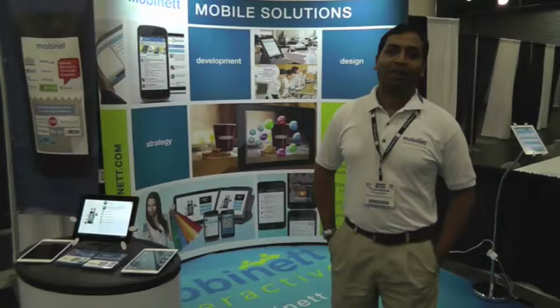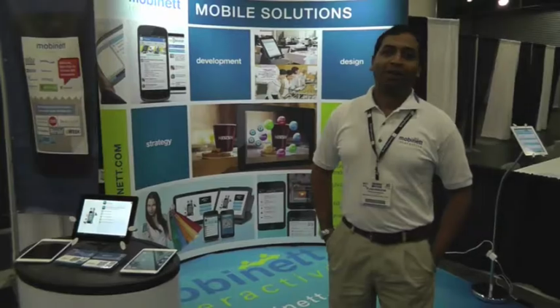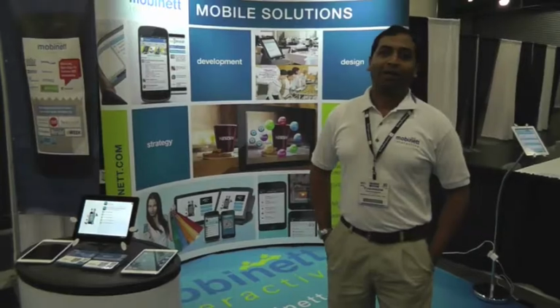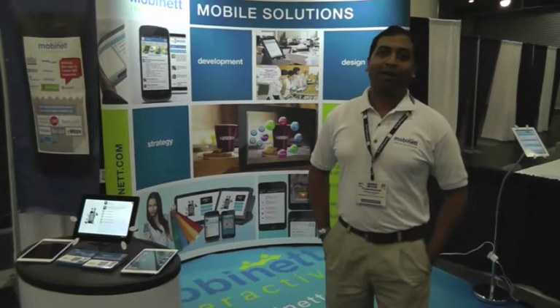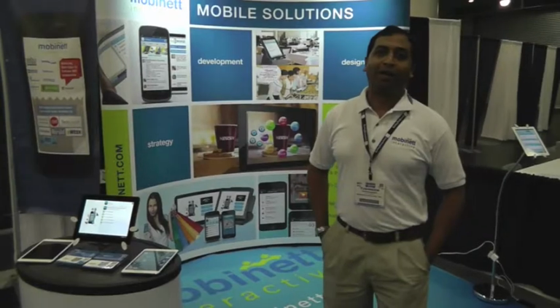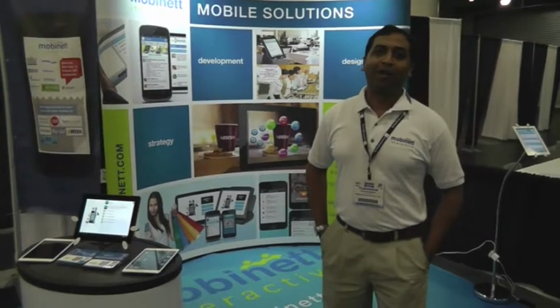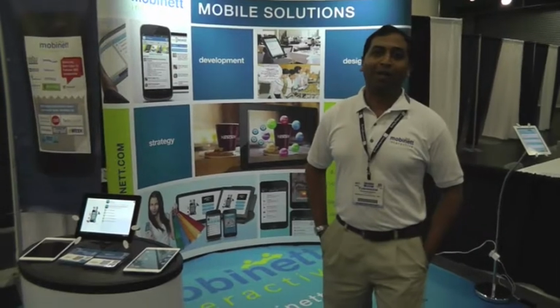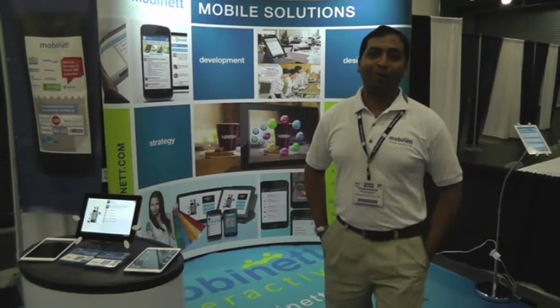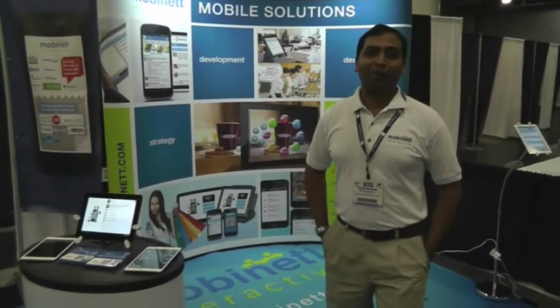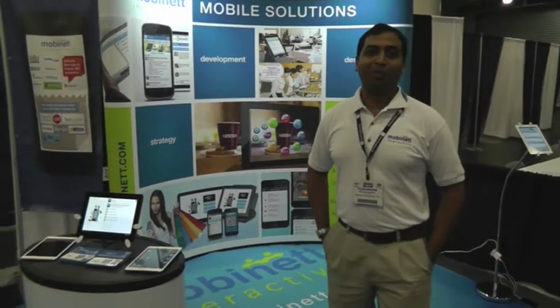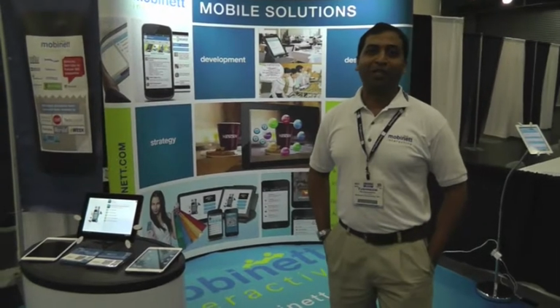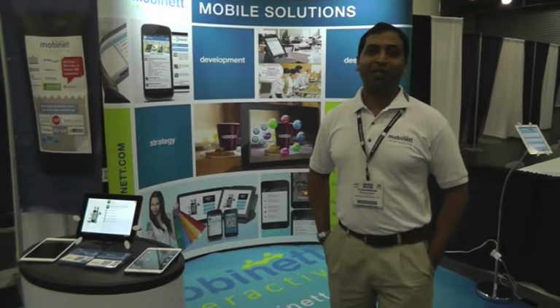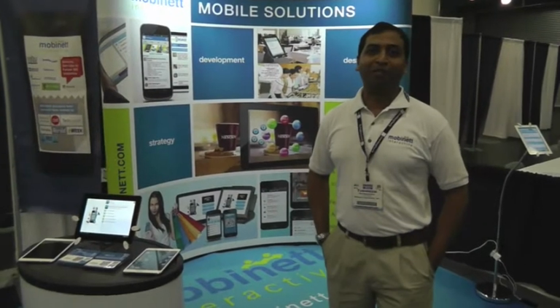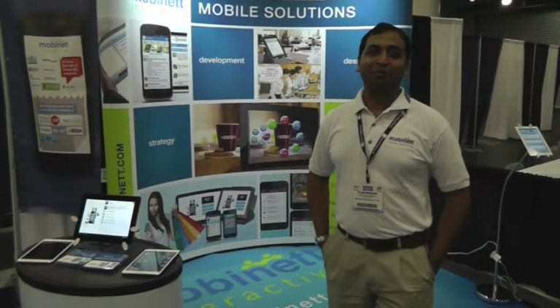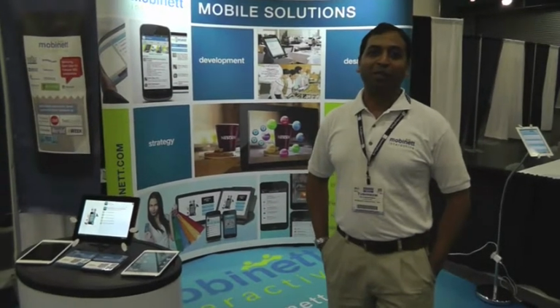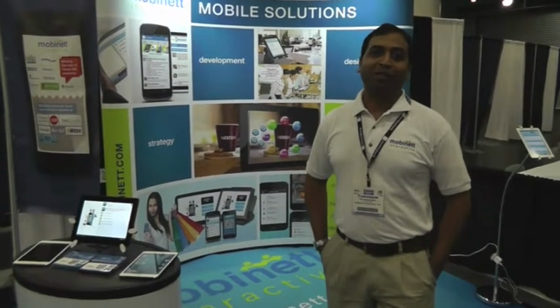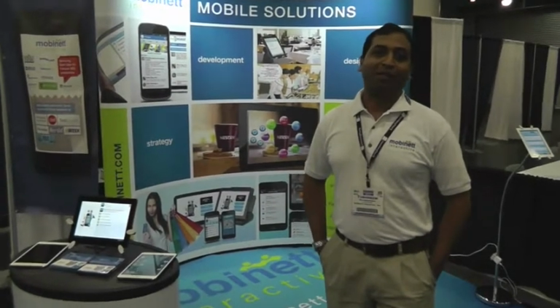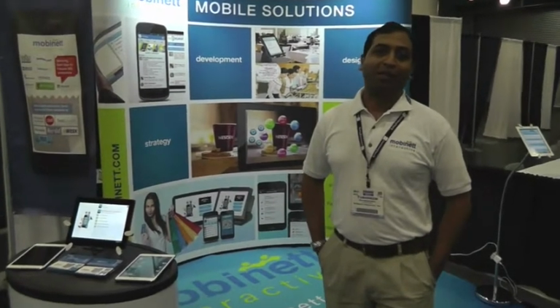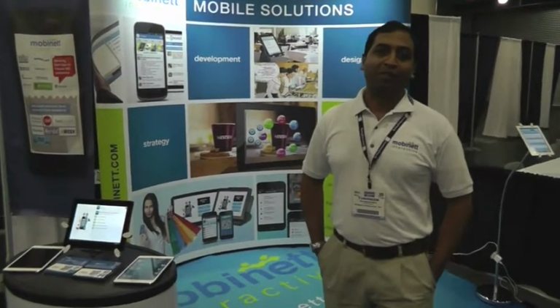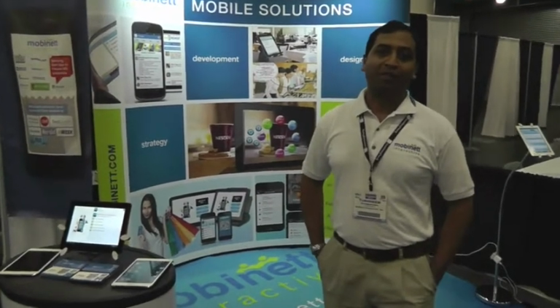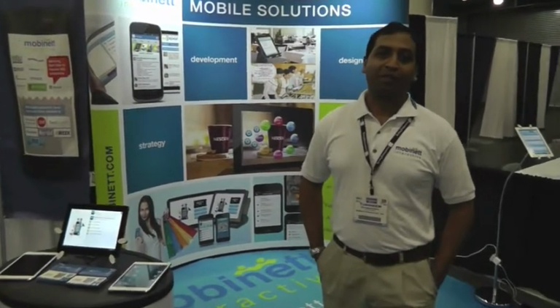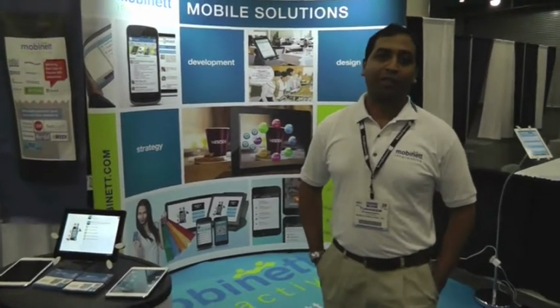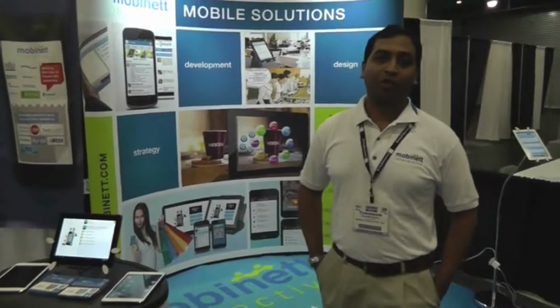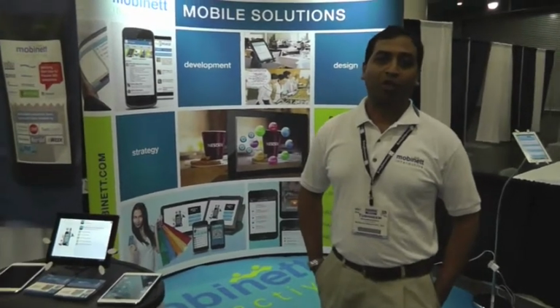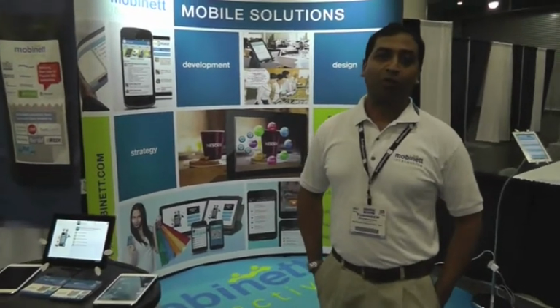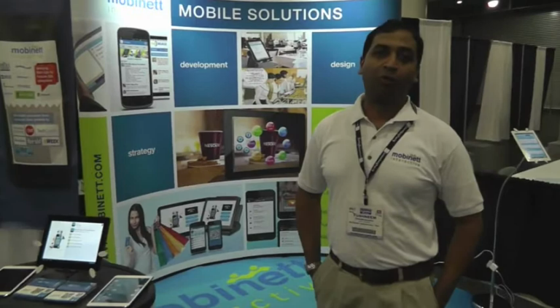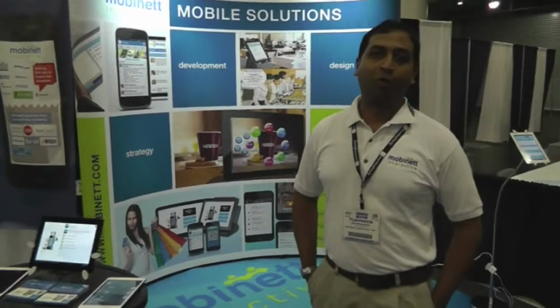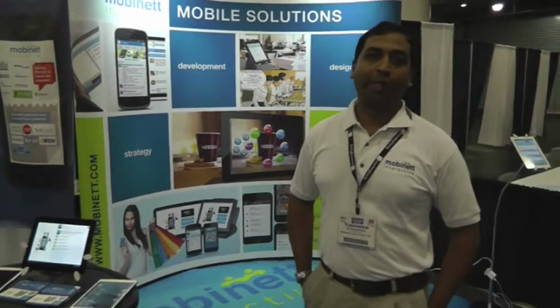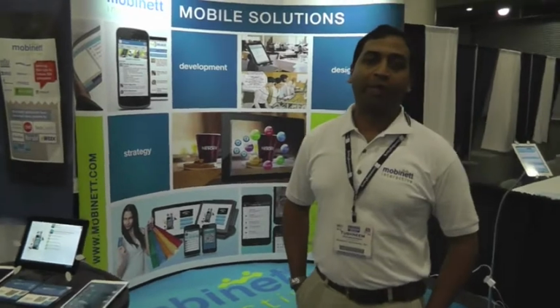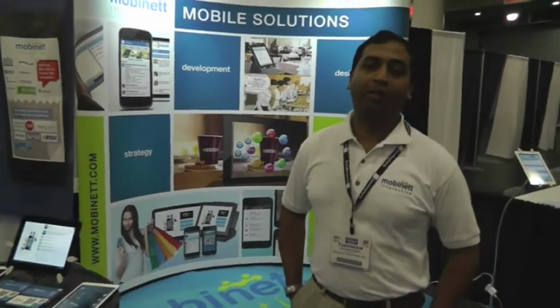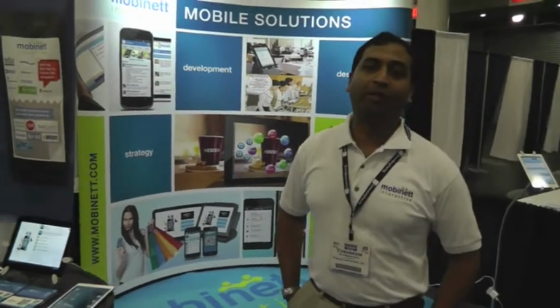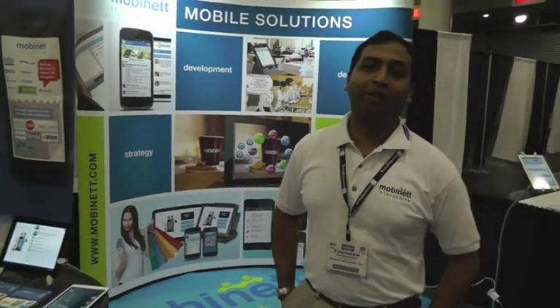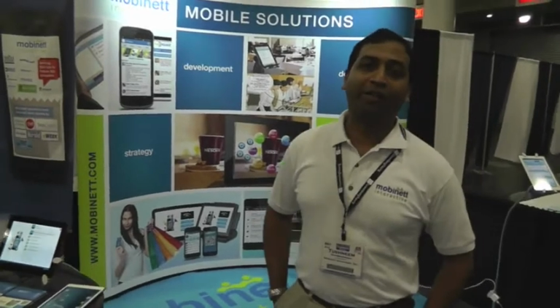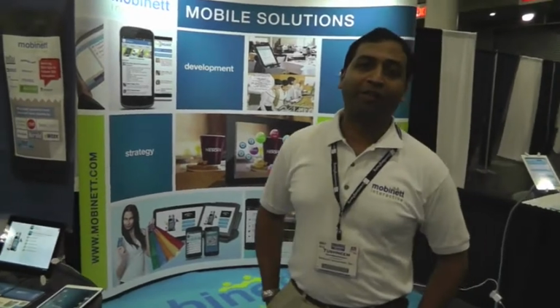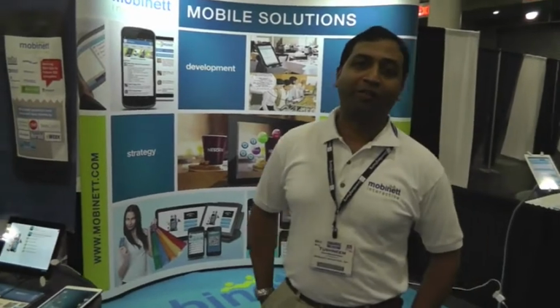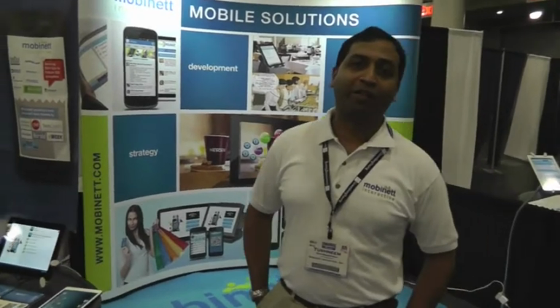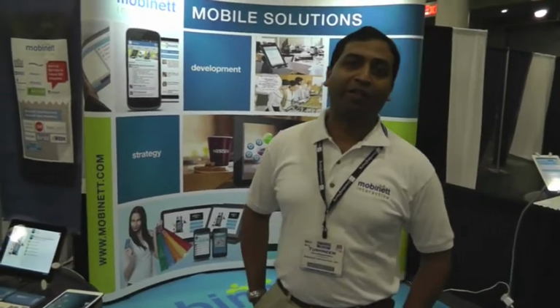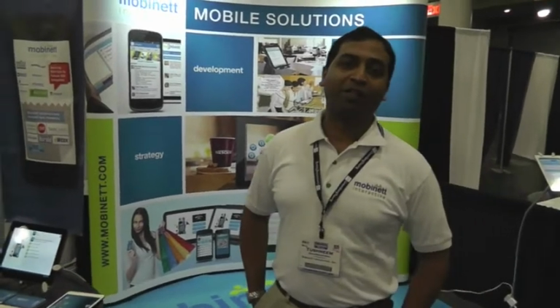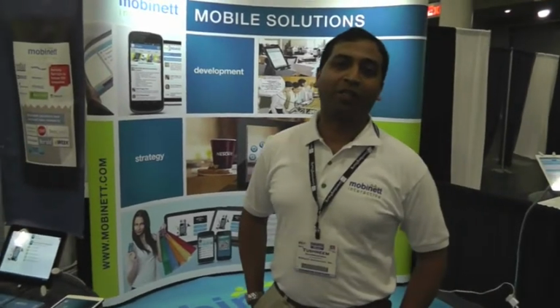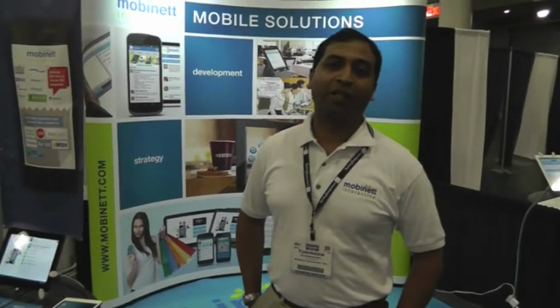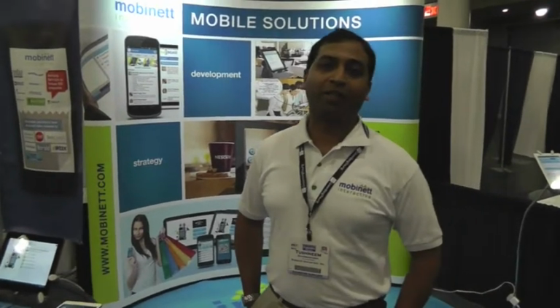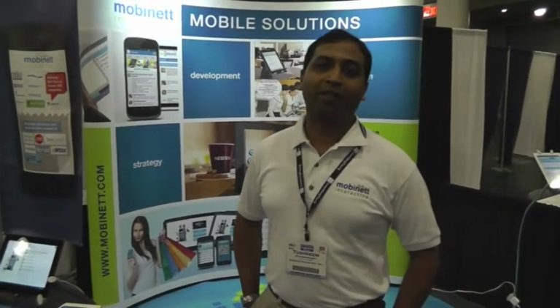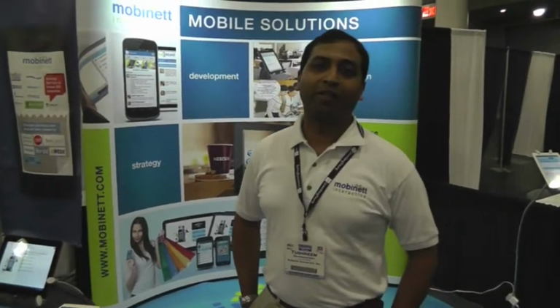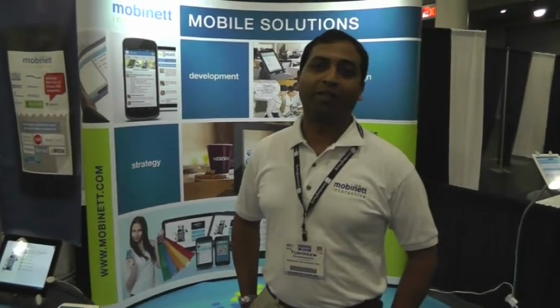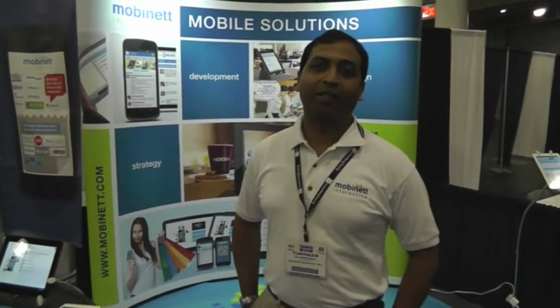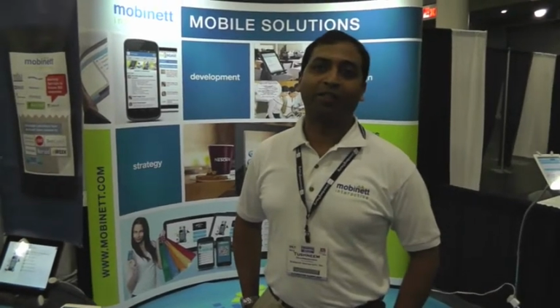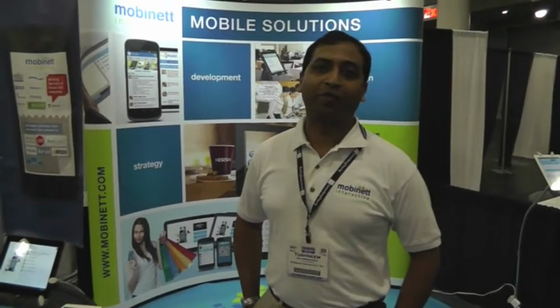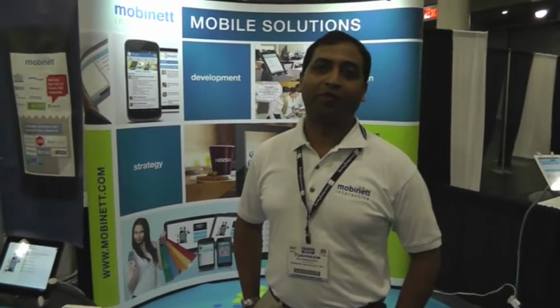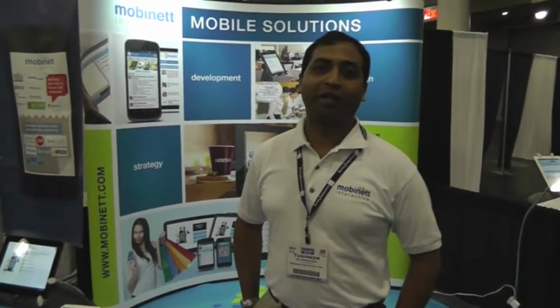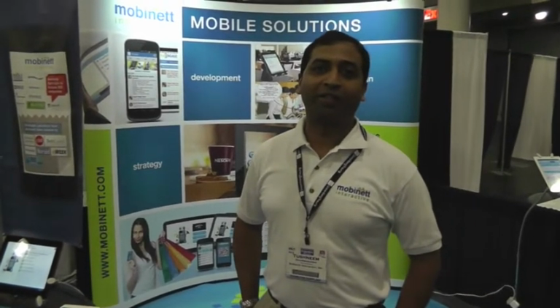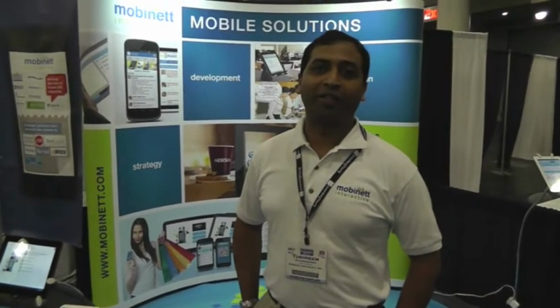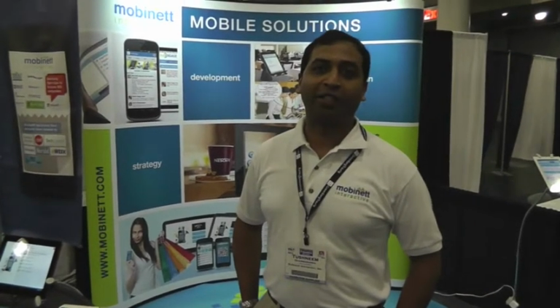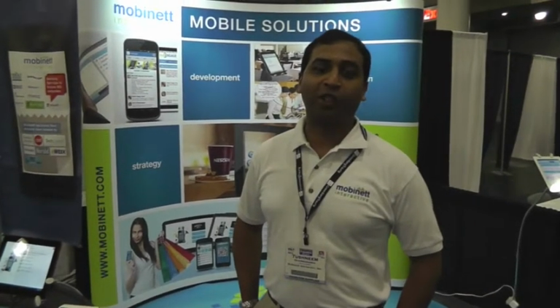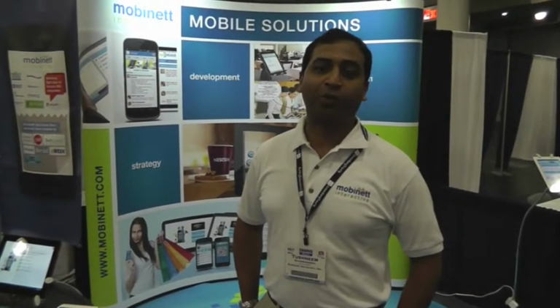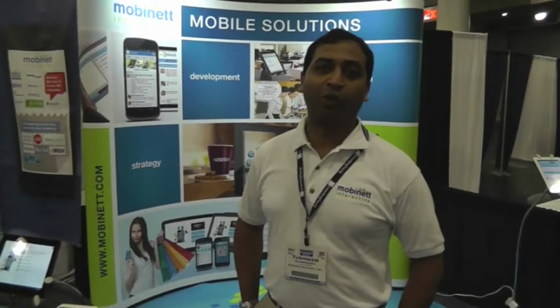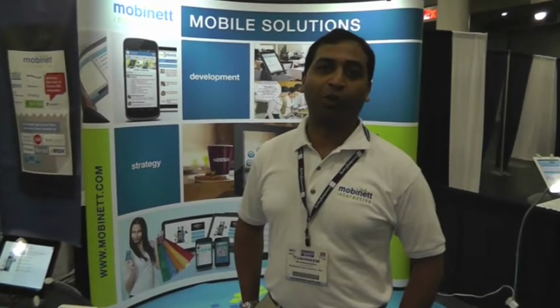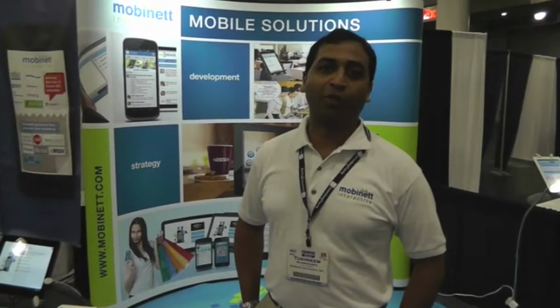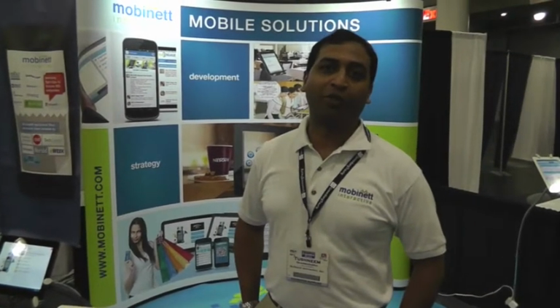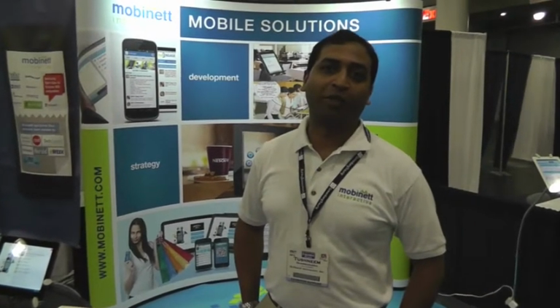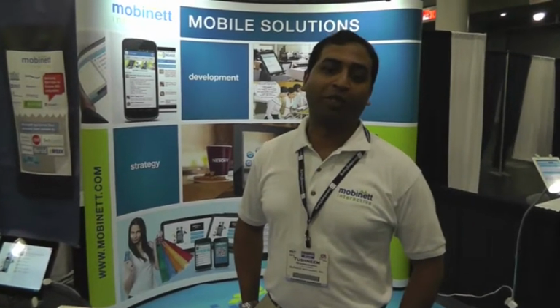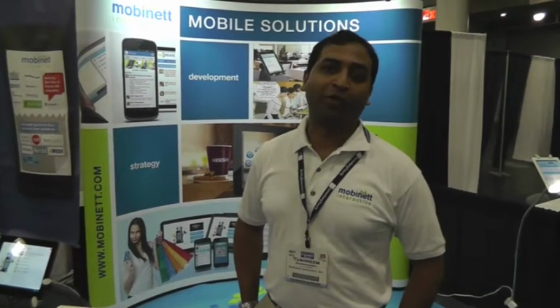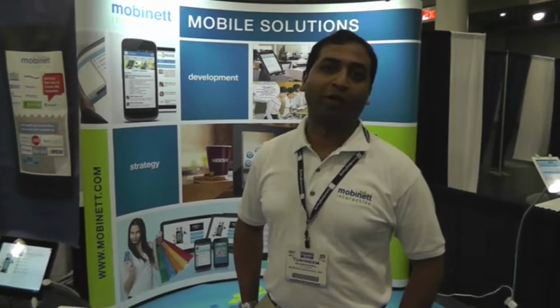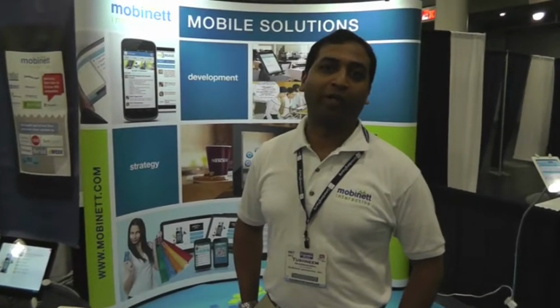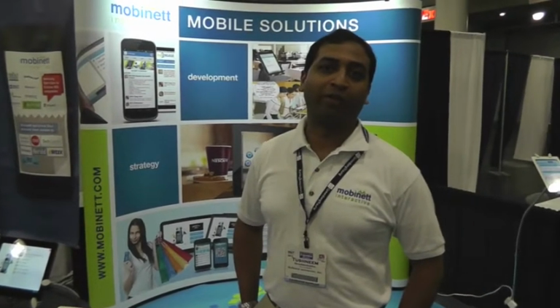Hi, I'm Tushneem, CEO of Movended Interactive. We are here at the International Franchise Expo 2013.